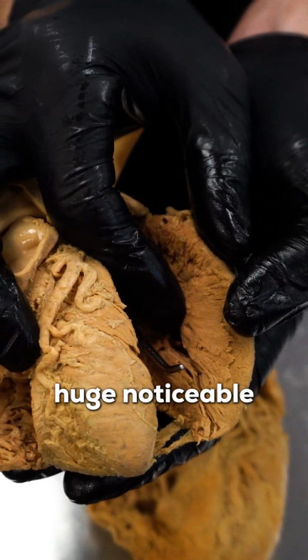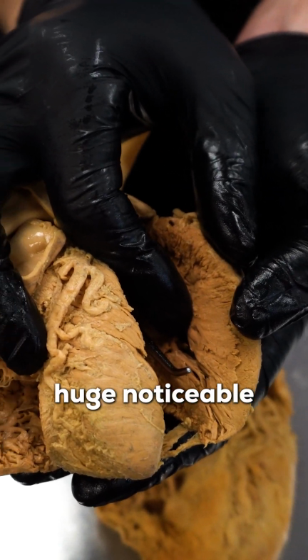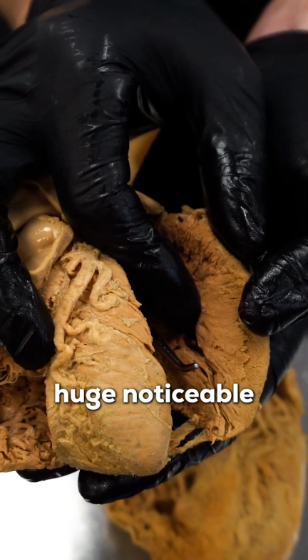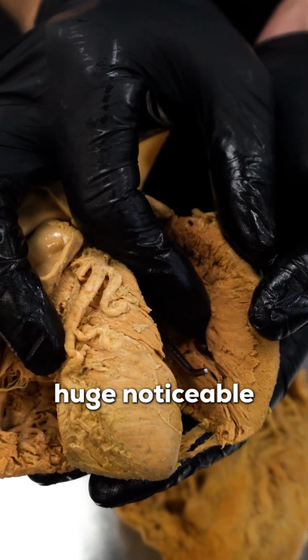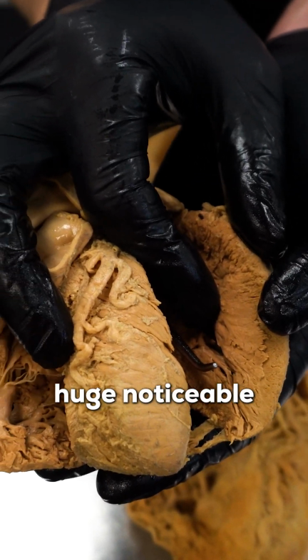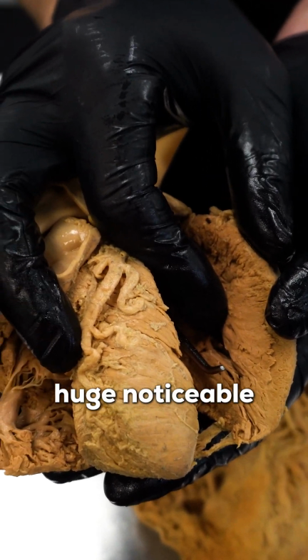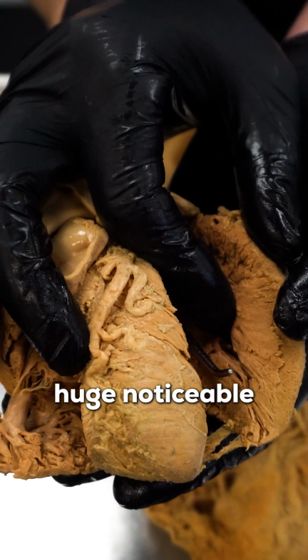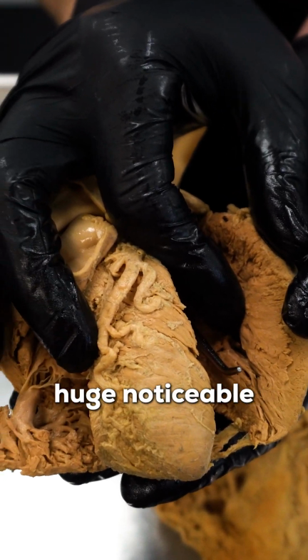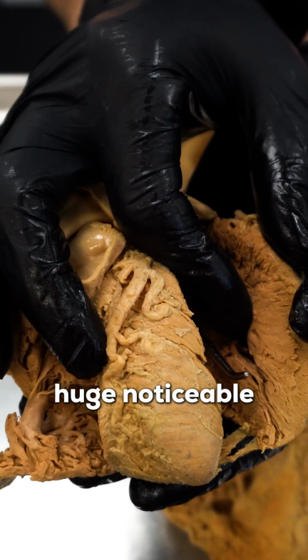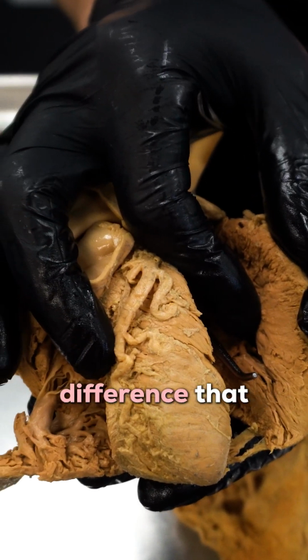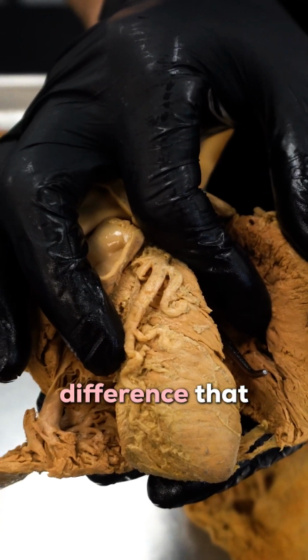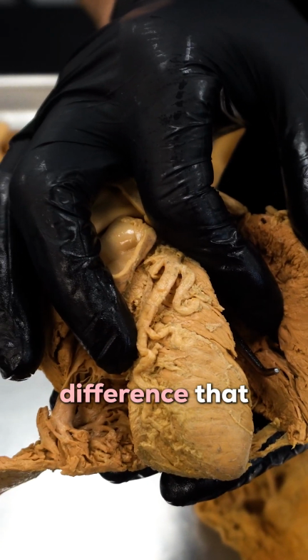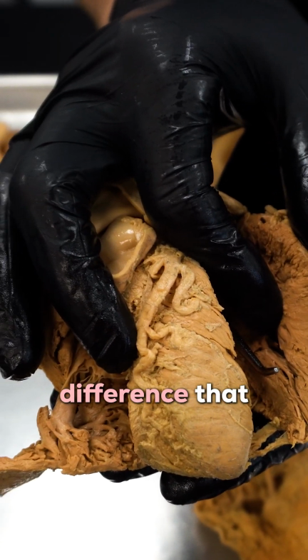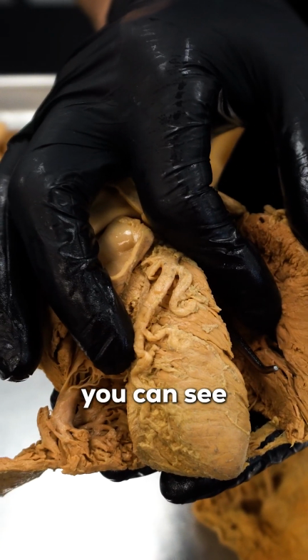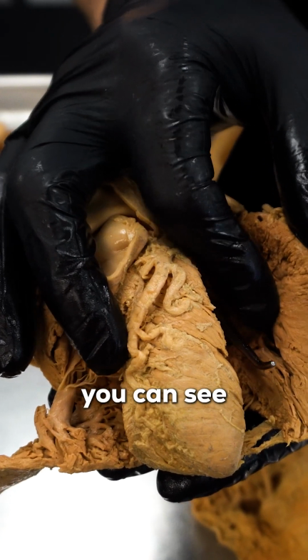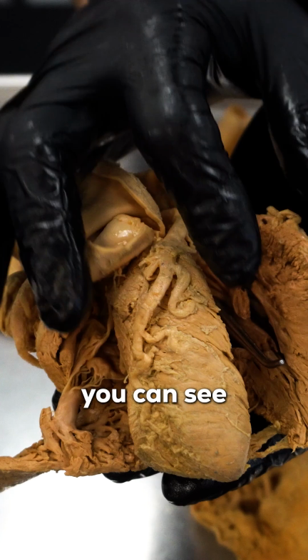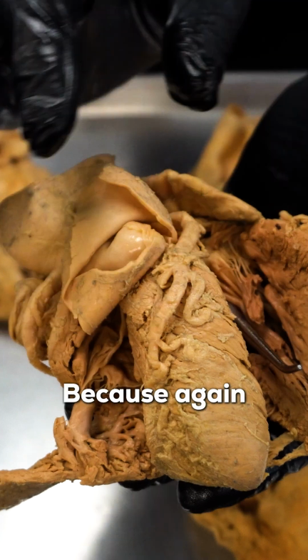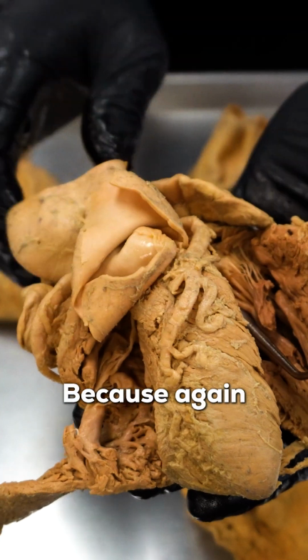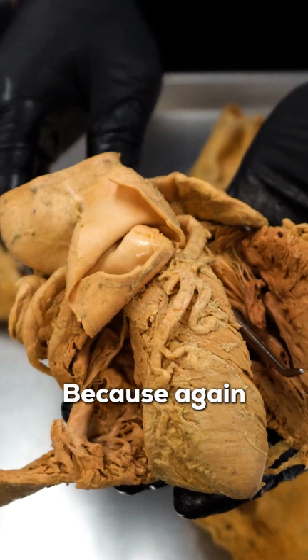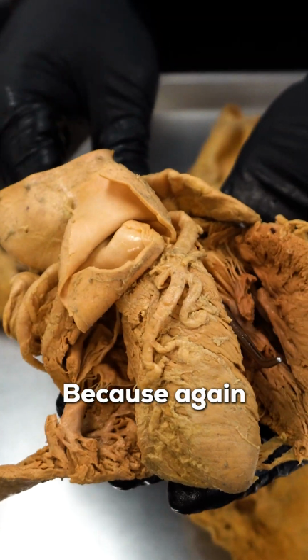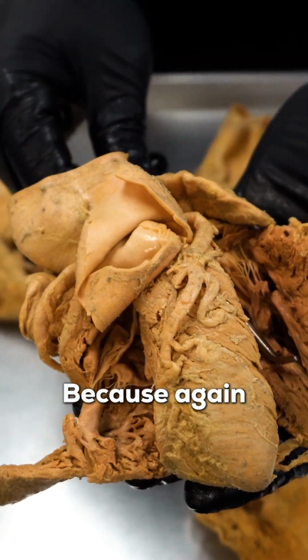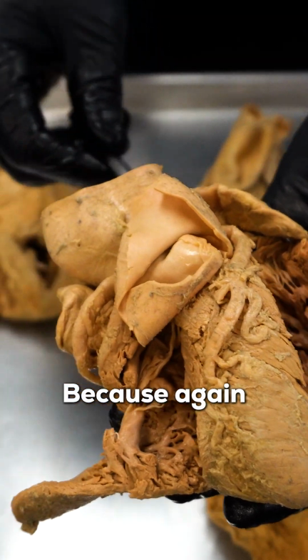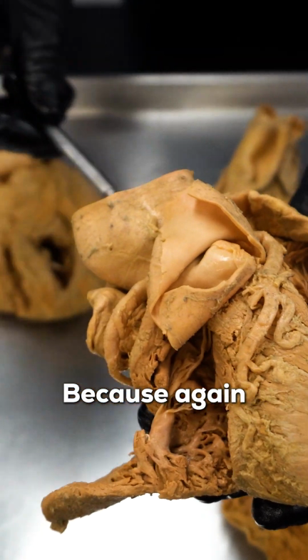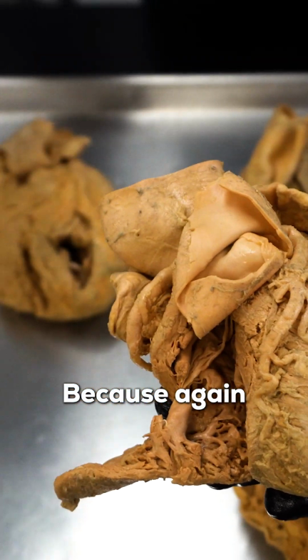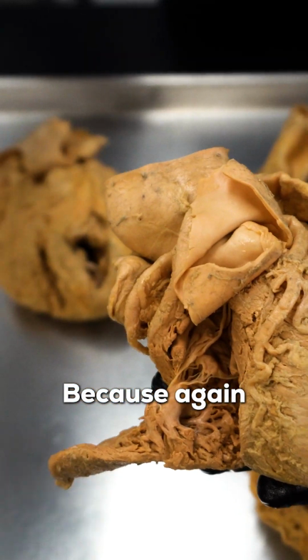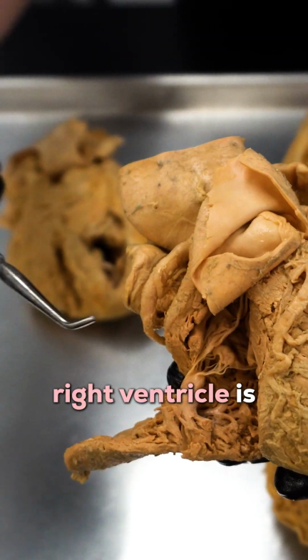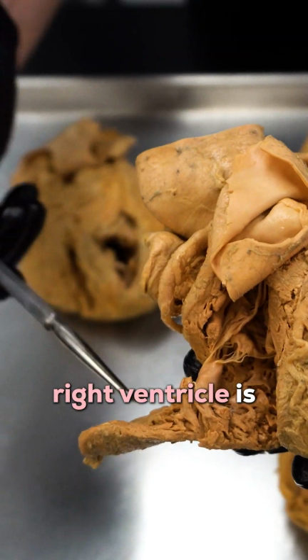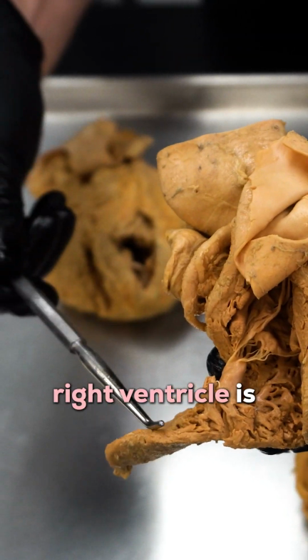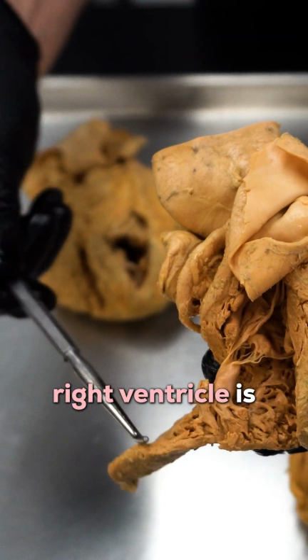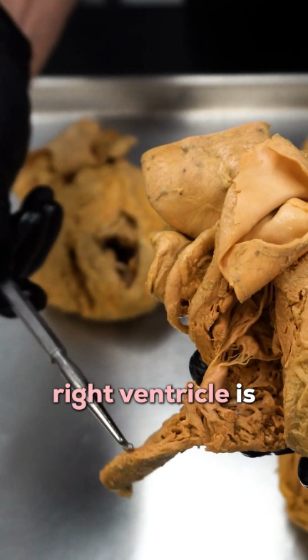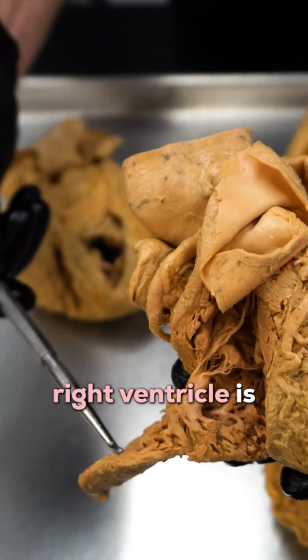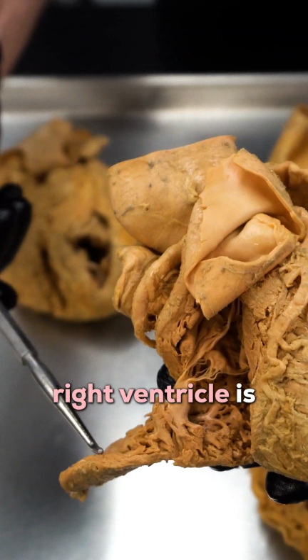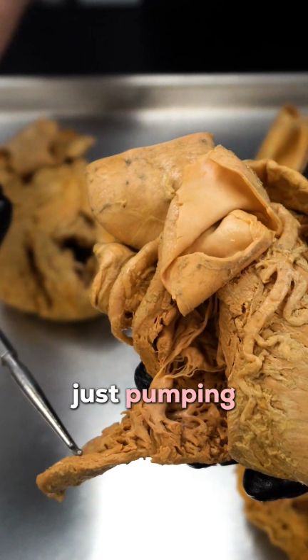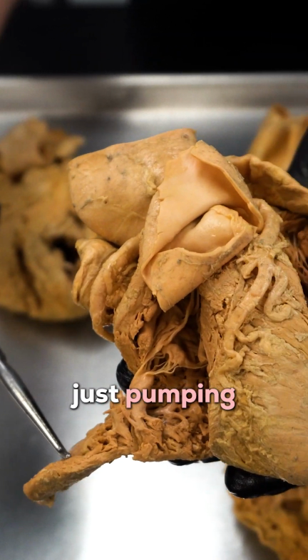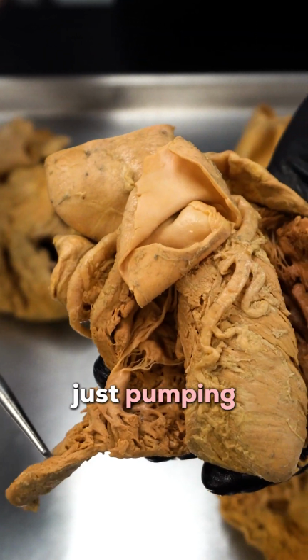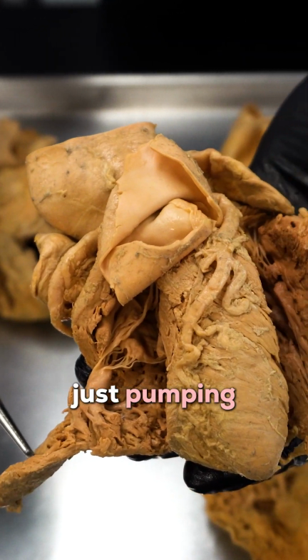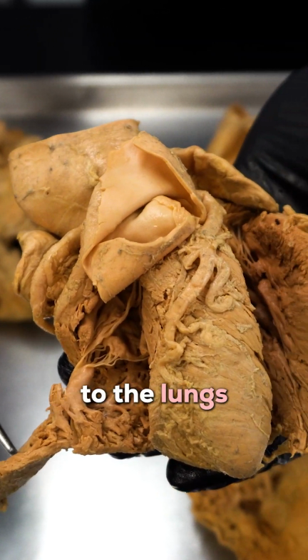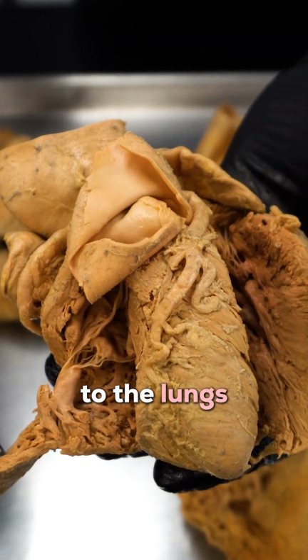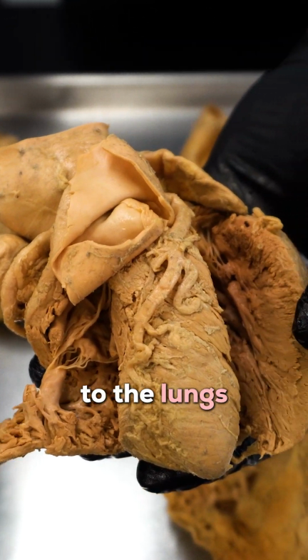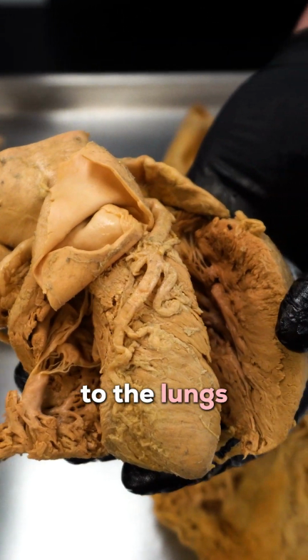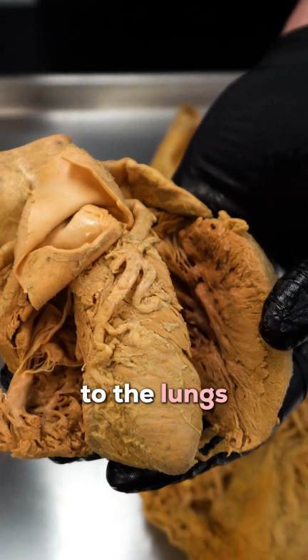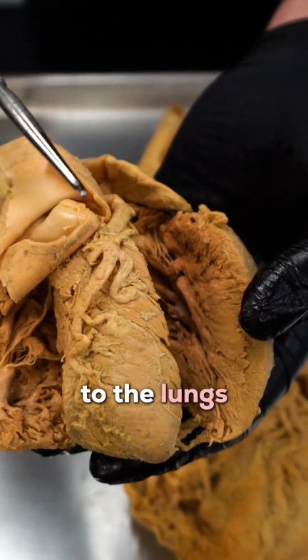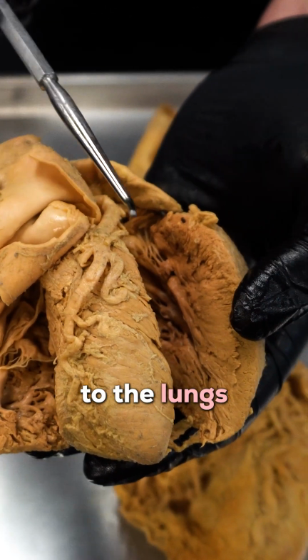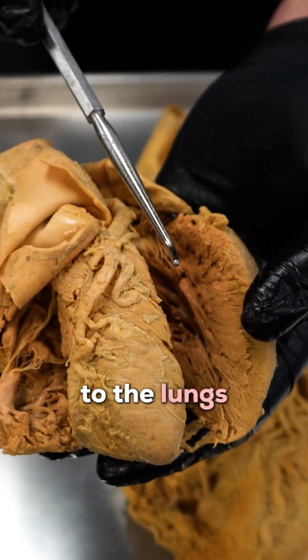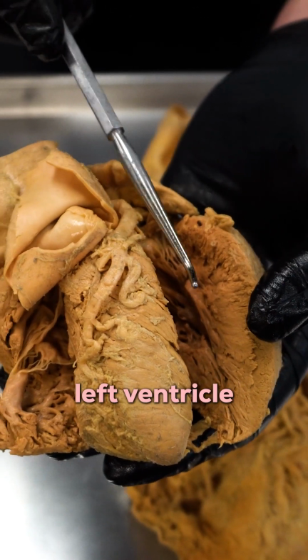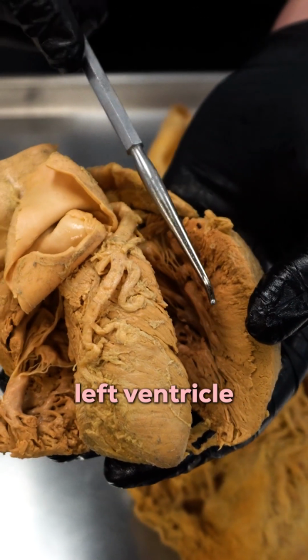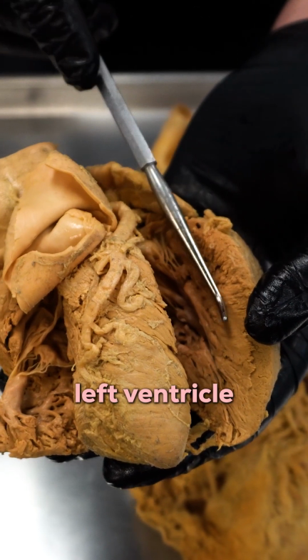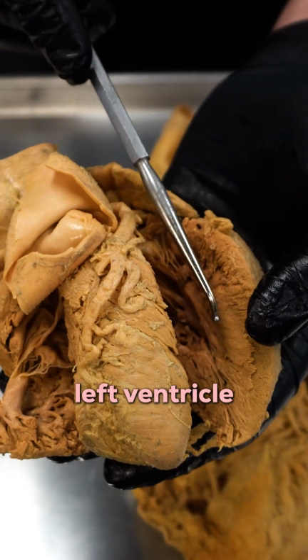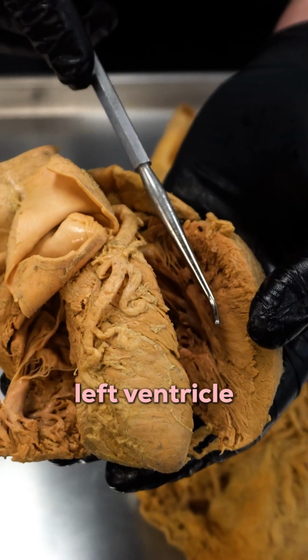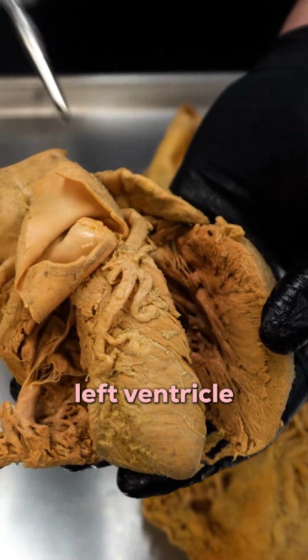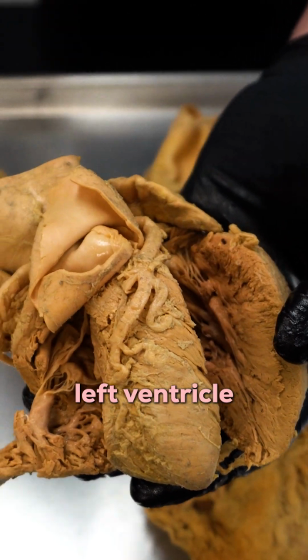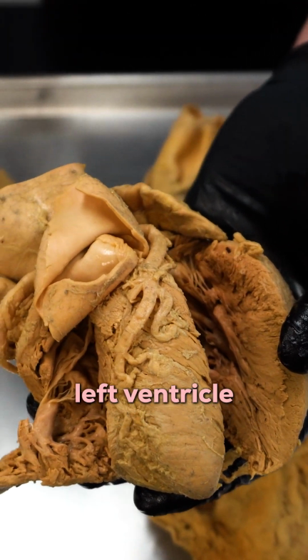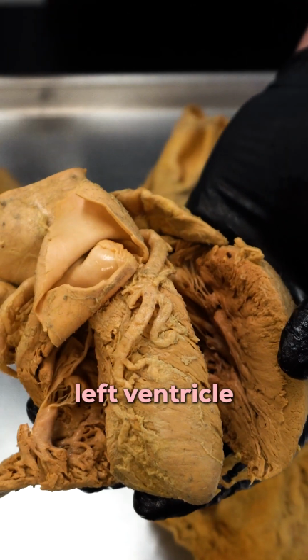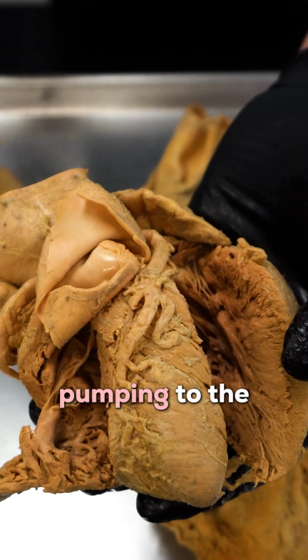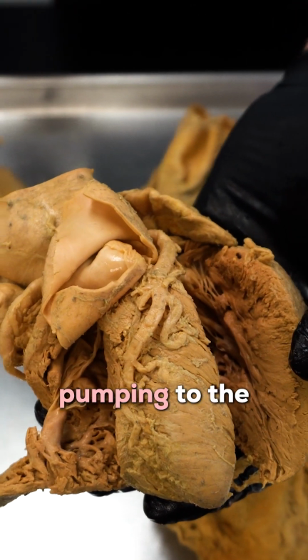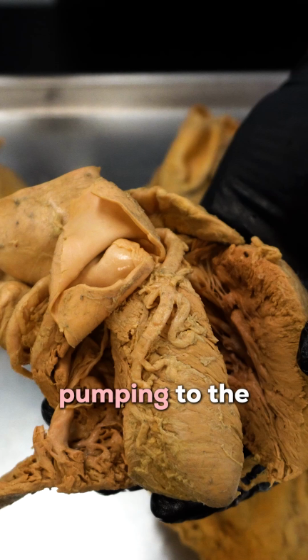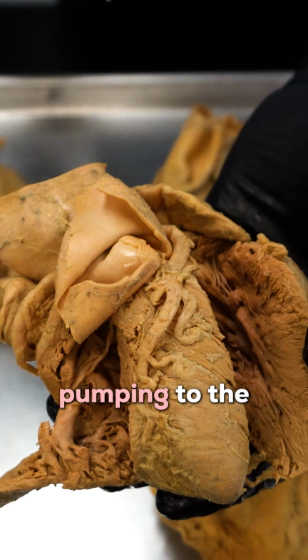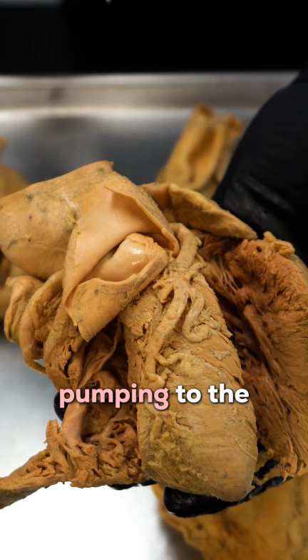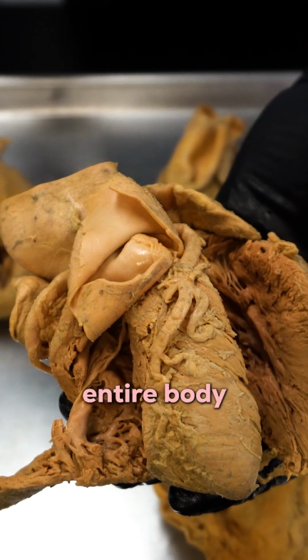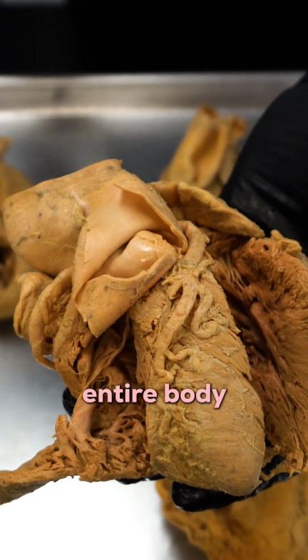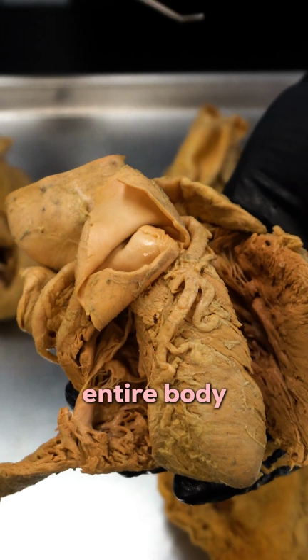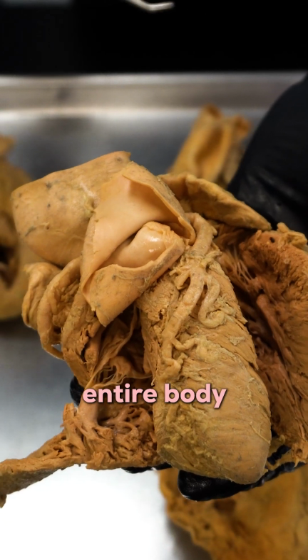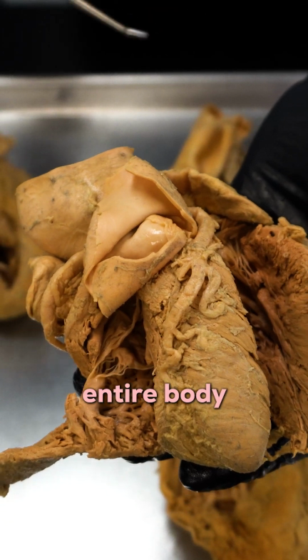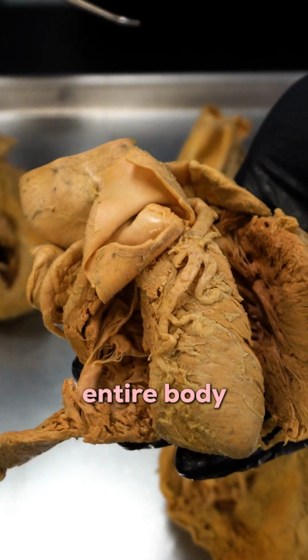Huge noticeable difference that you can see, because again, the right ventricle is just pumping to the lungs, while the left ventricle is pumping to the entire body.